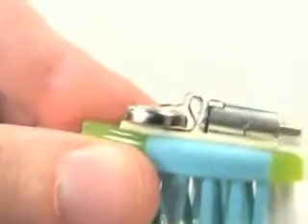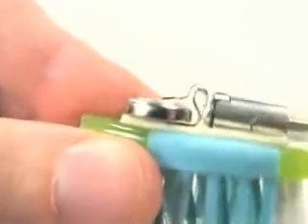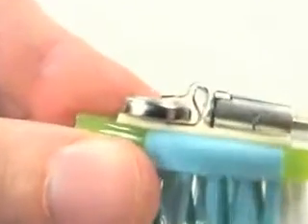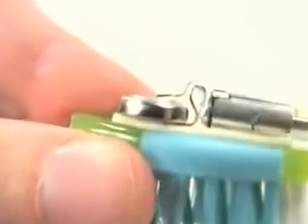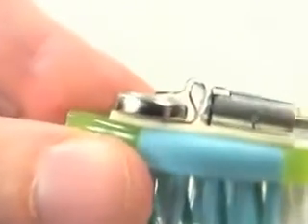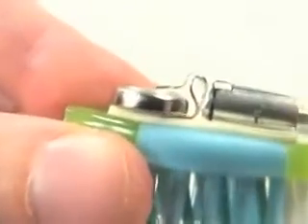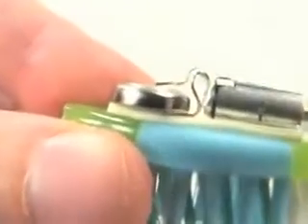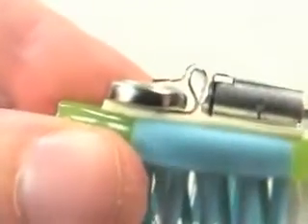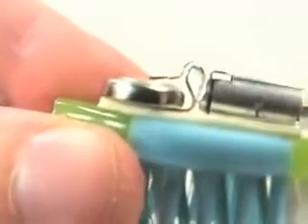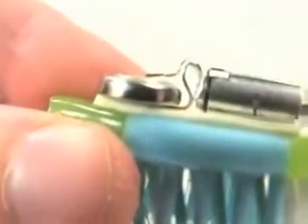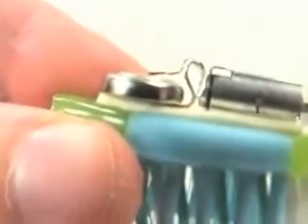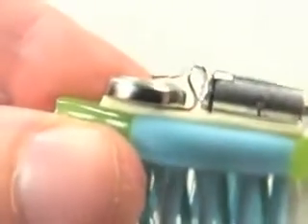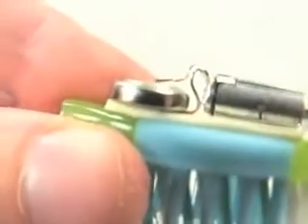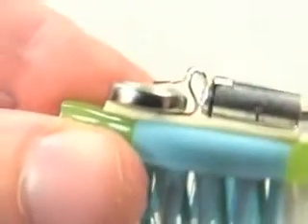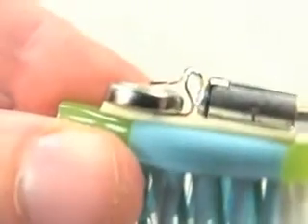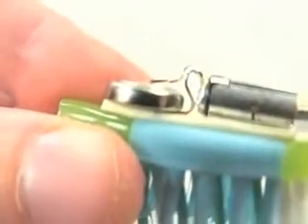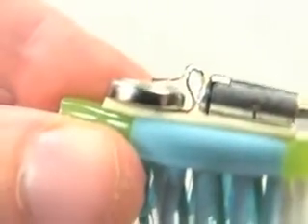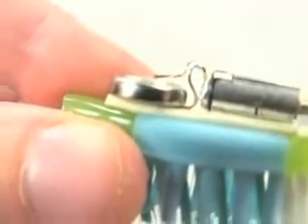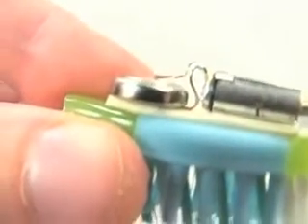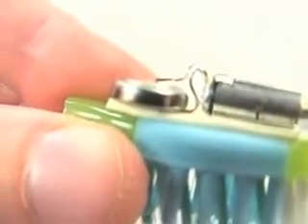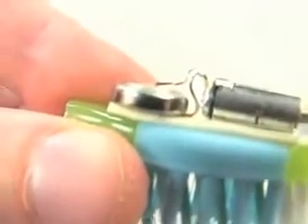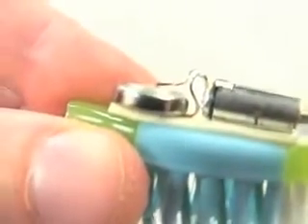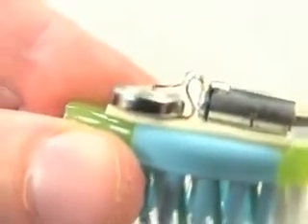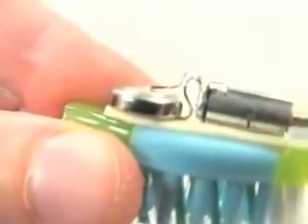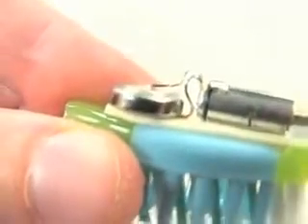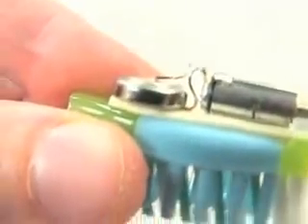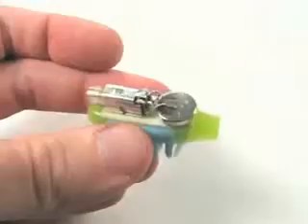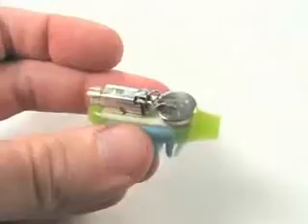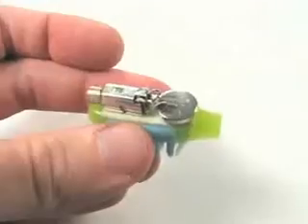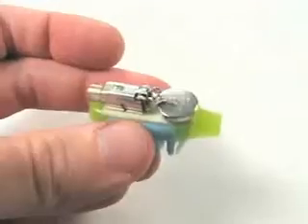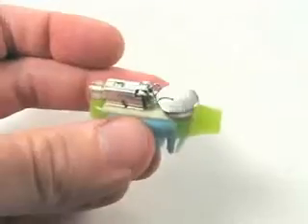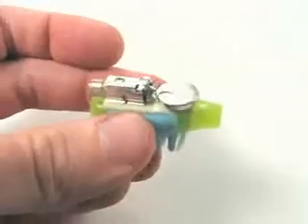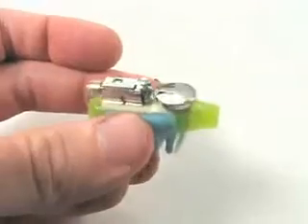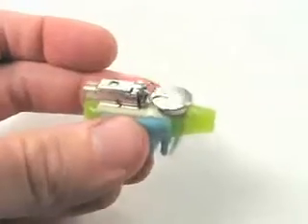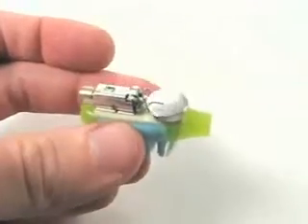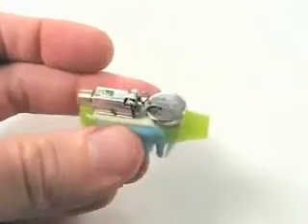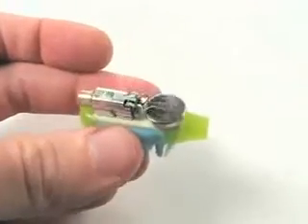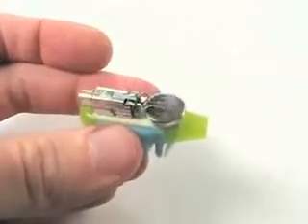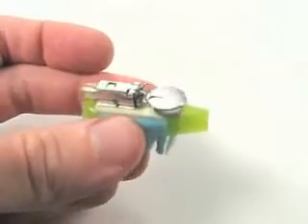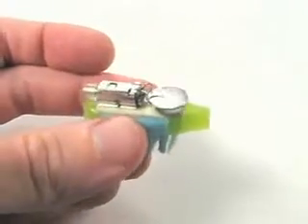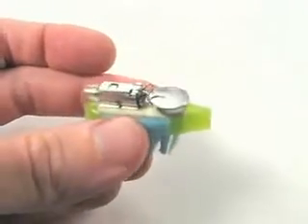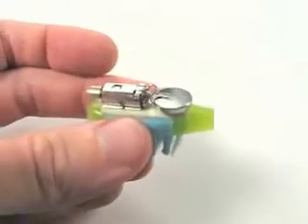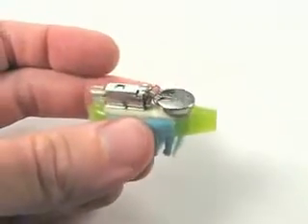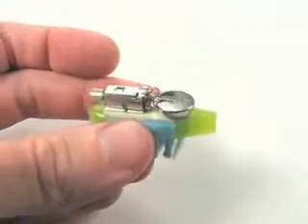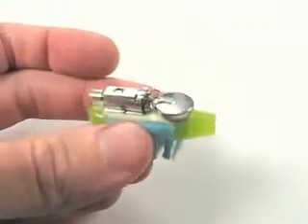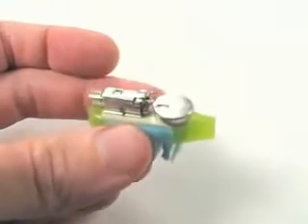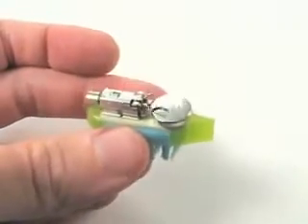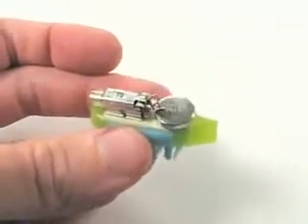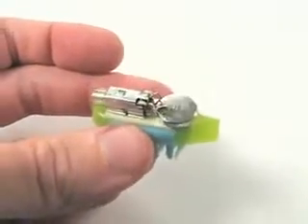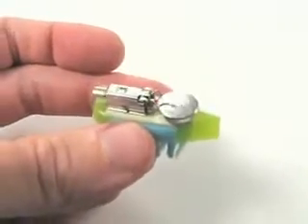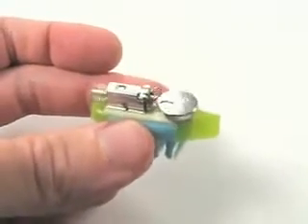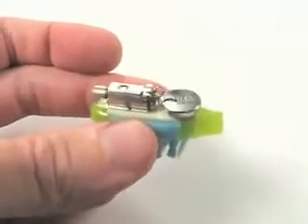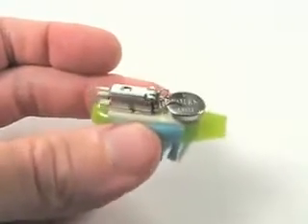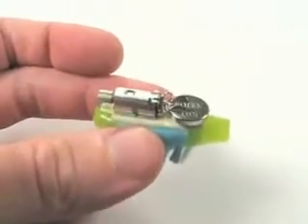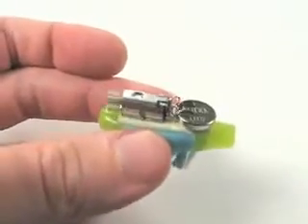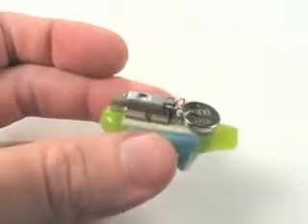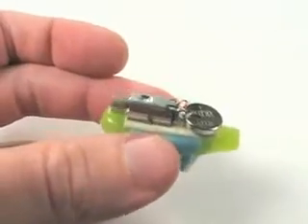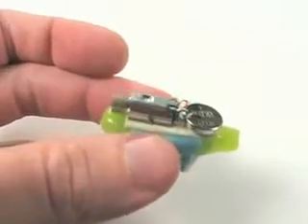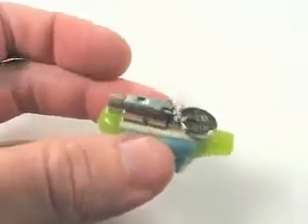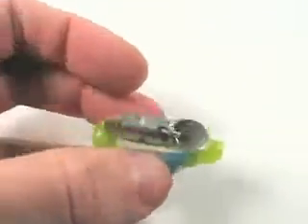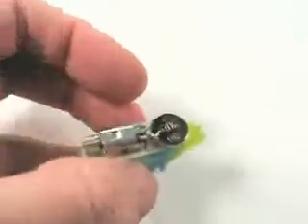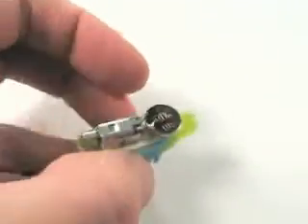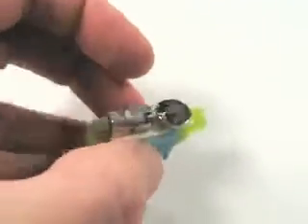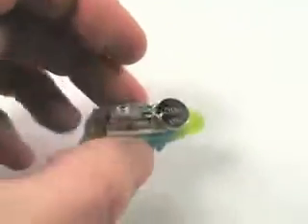I've got the battery stuck down to the foam tape. So you've got the battery hooked up and the motor's going.